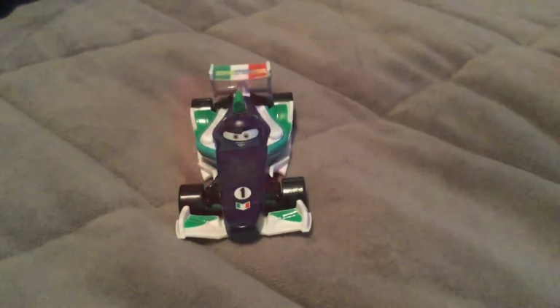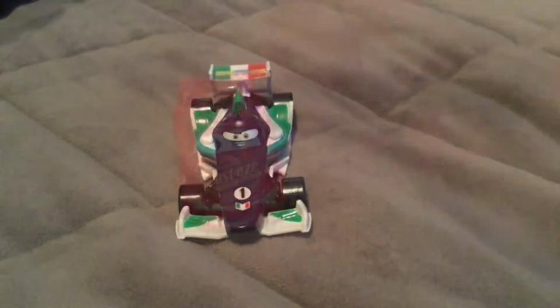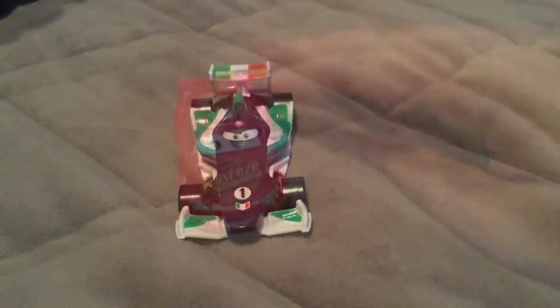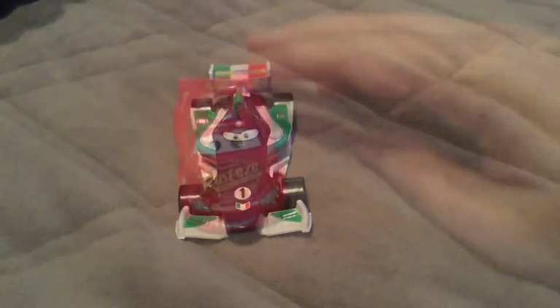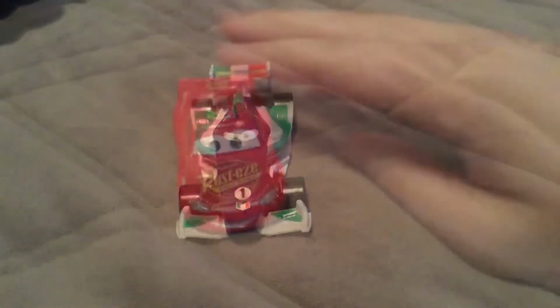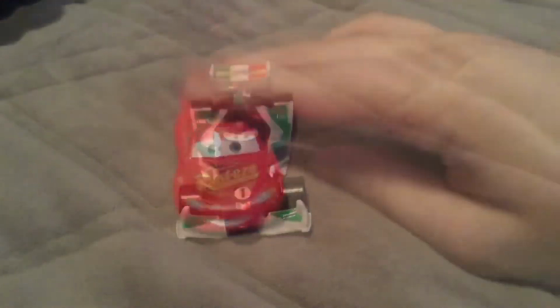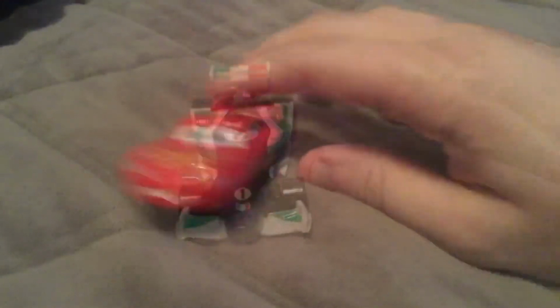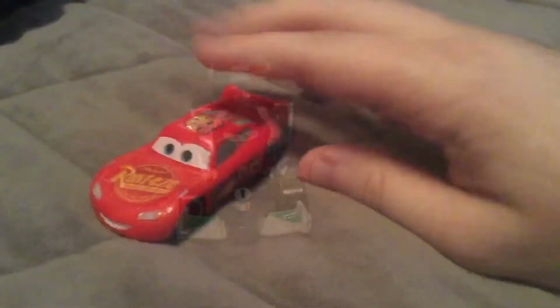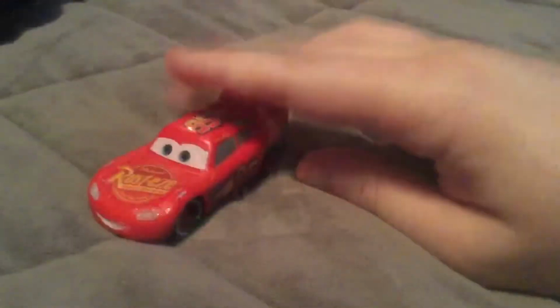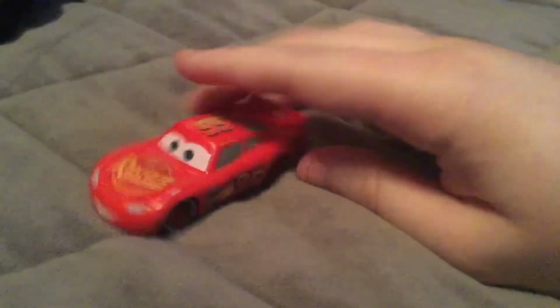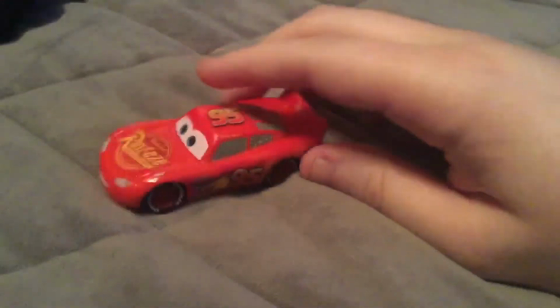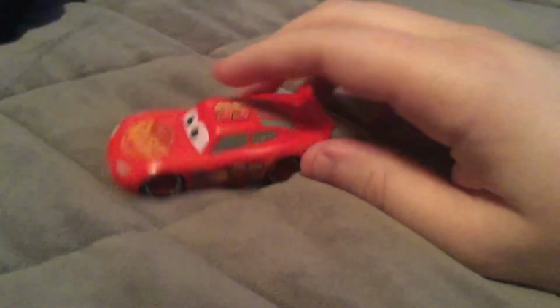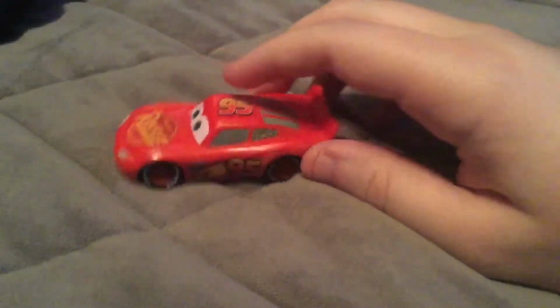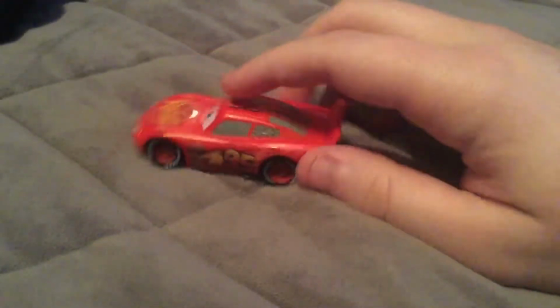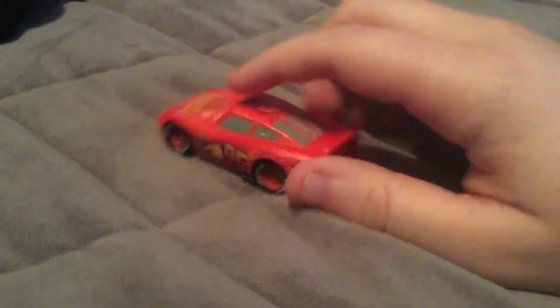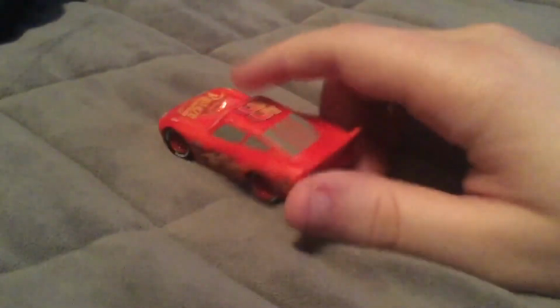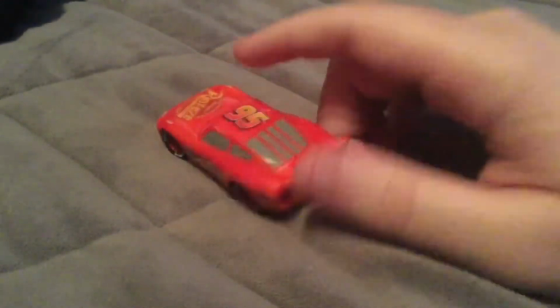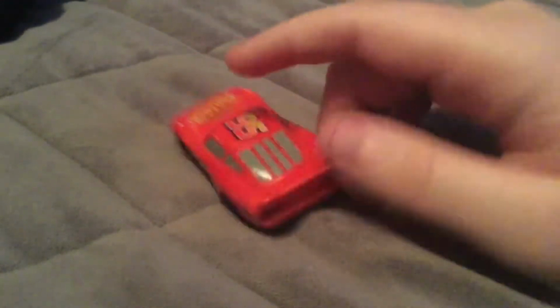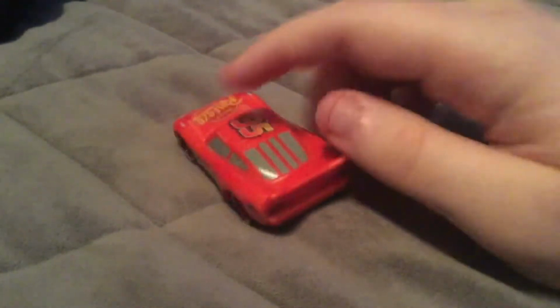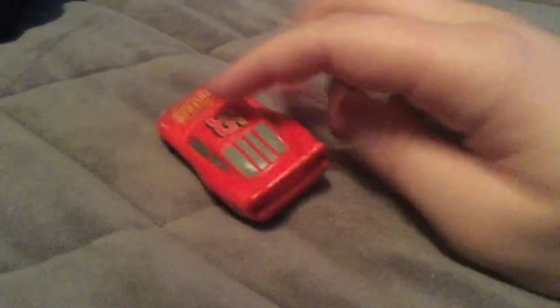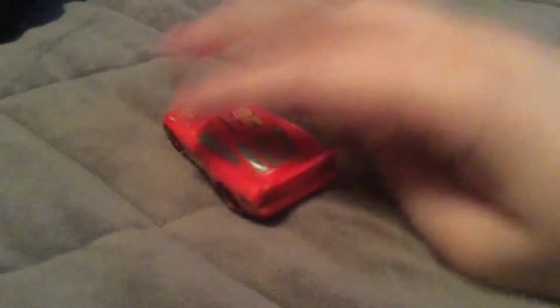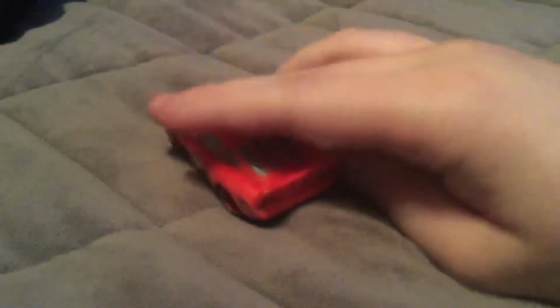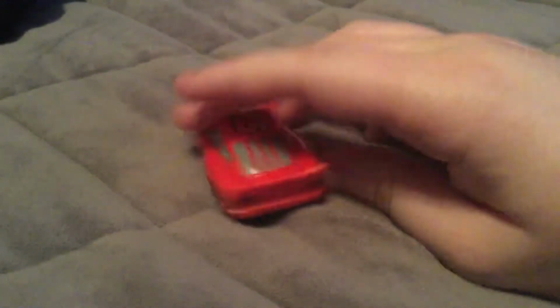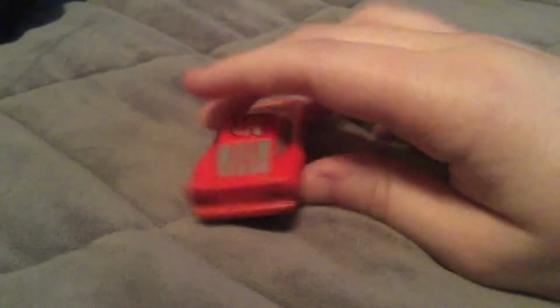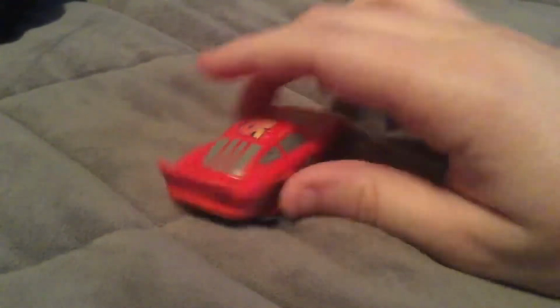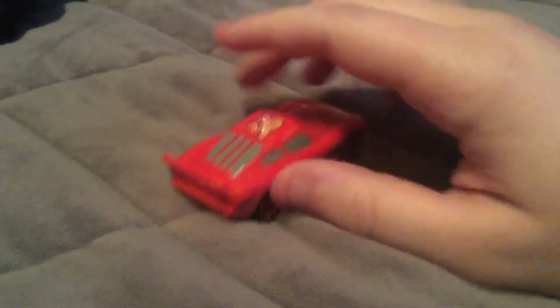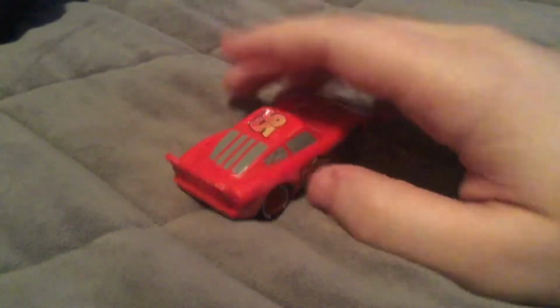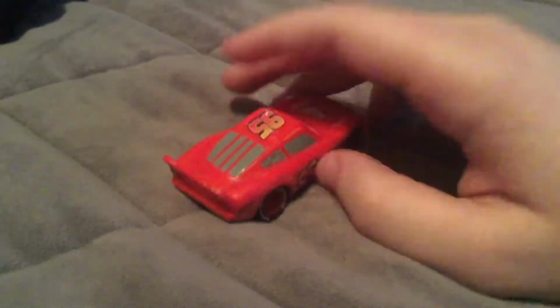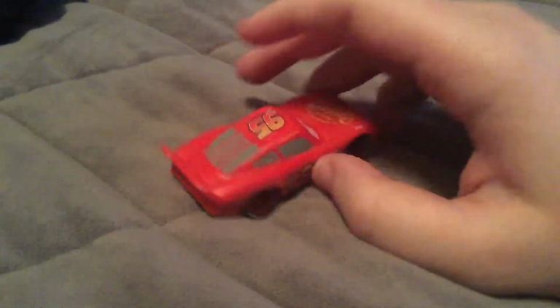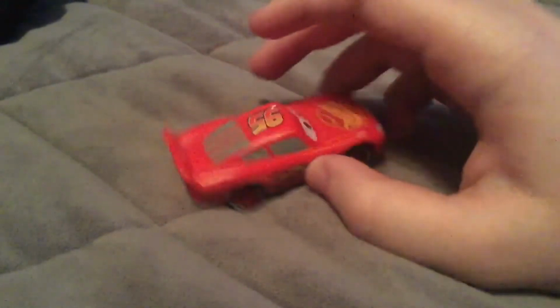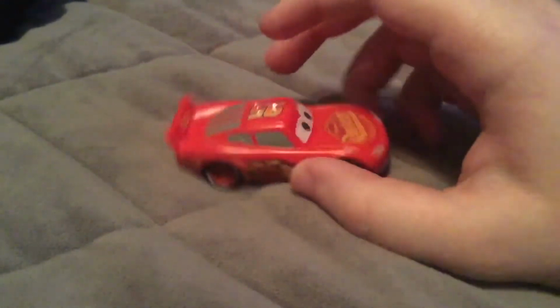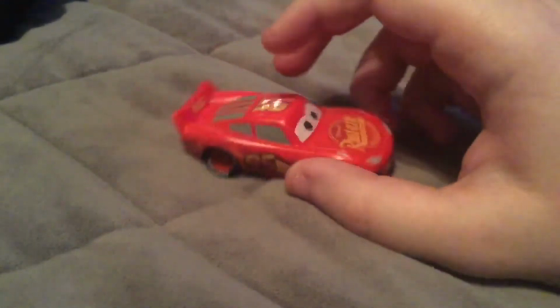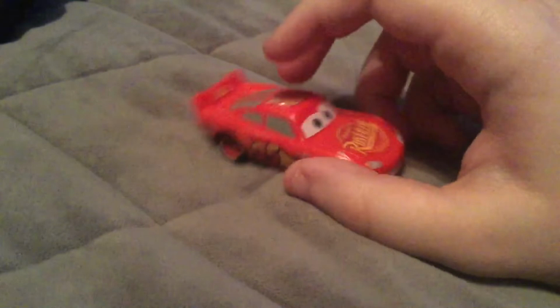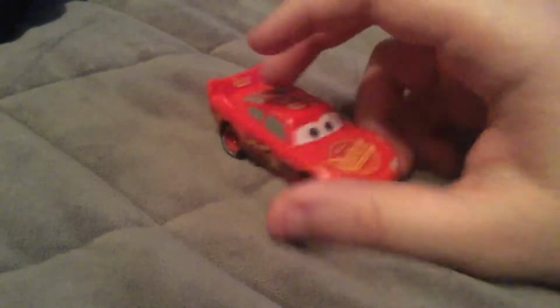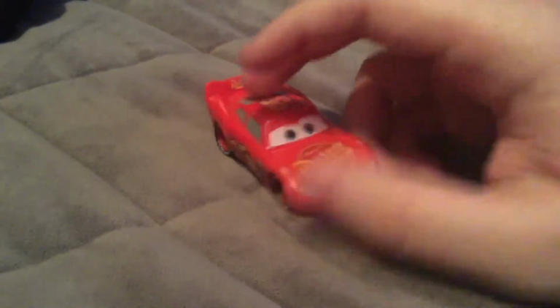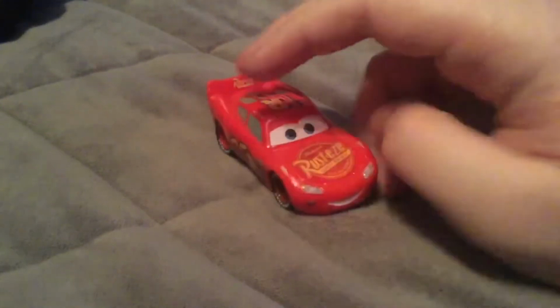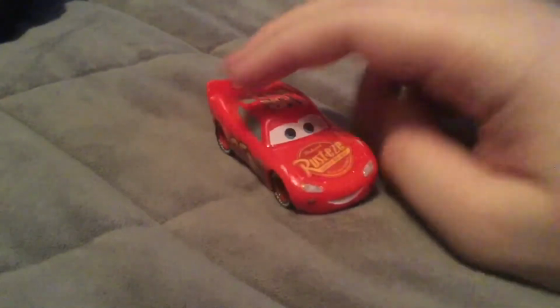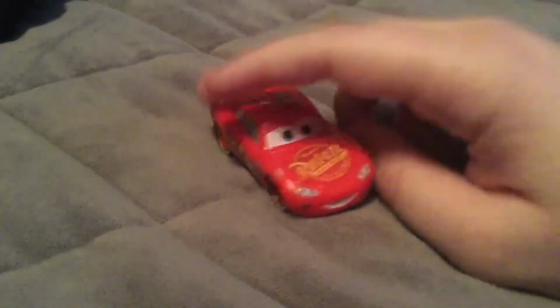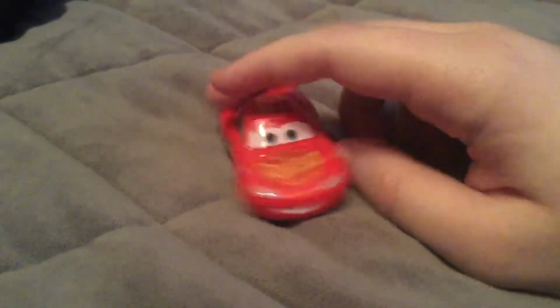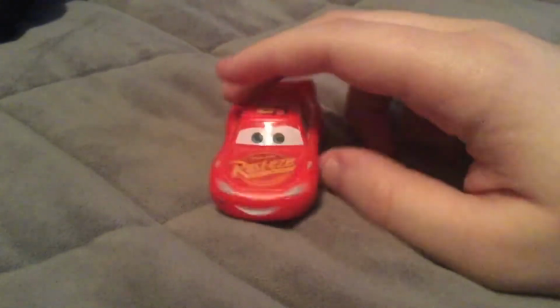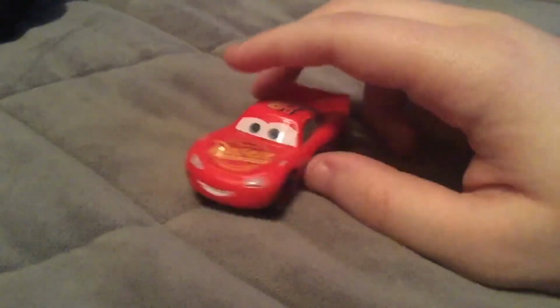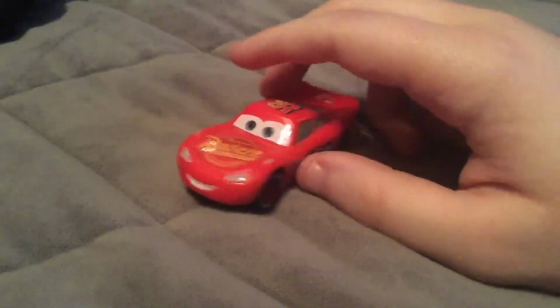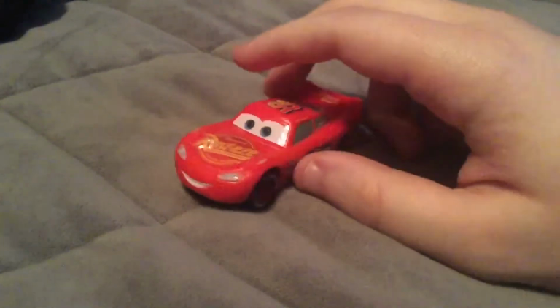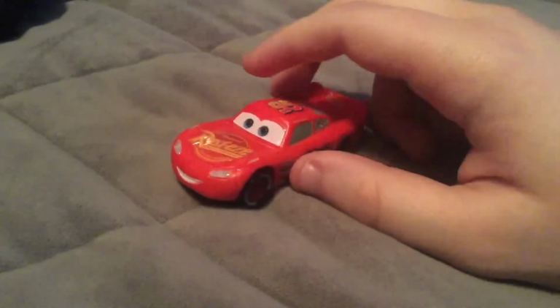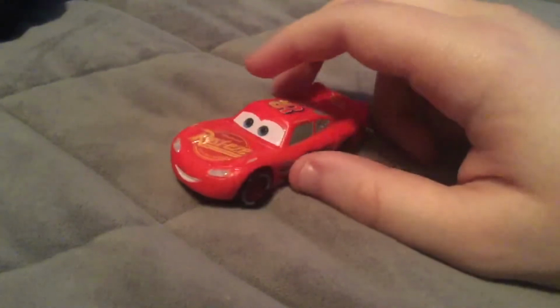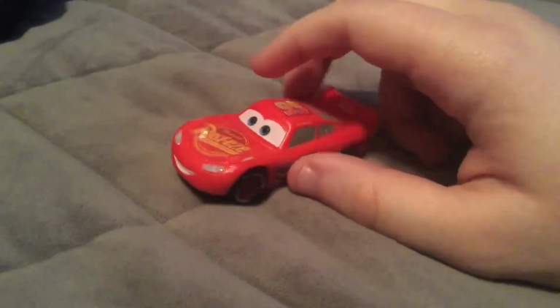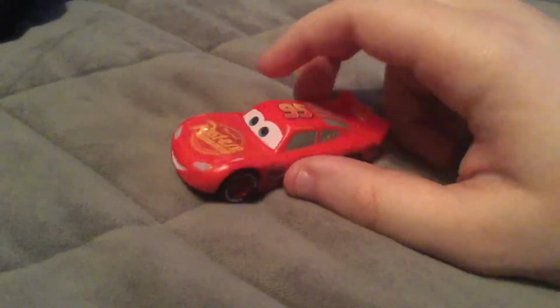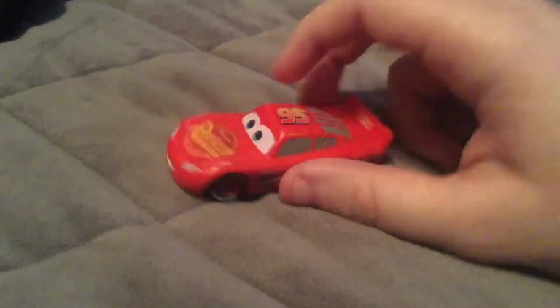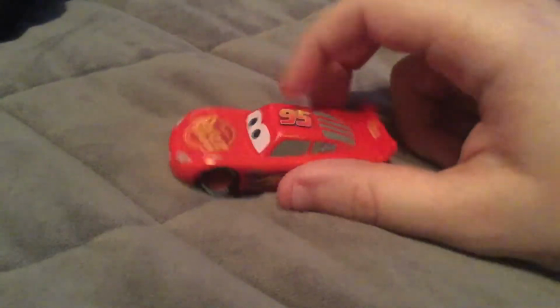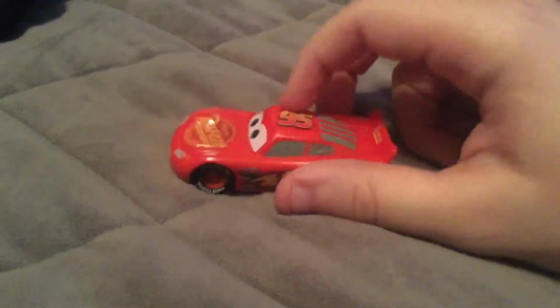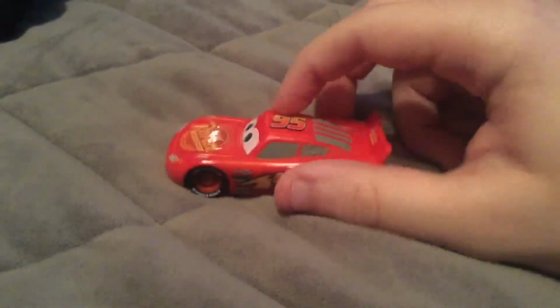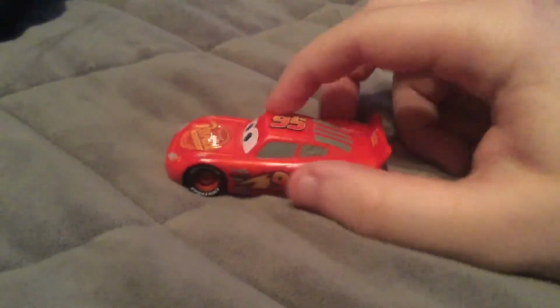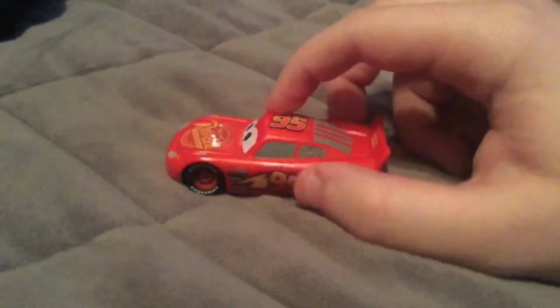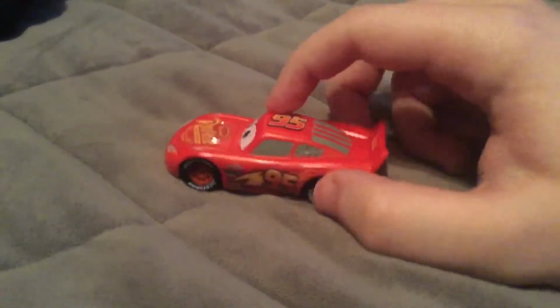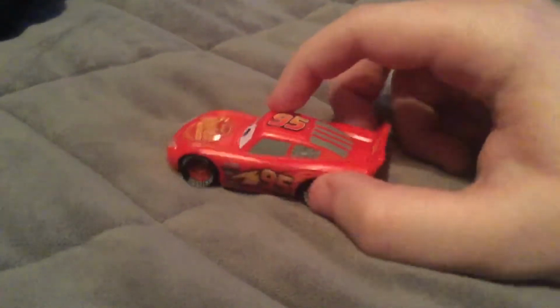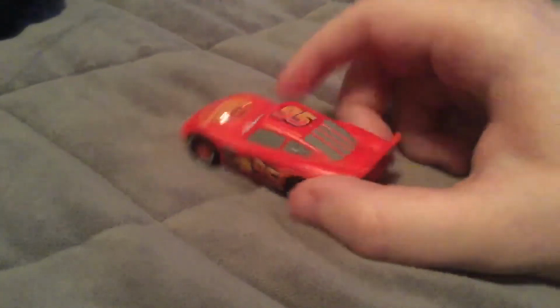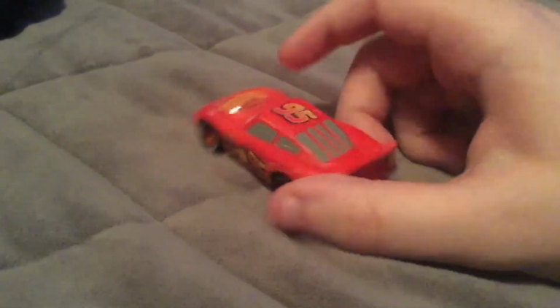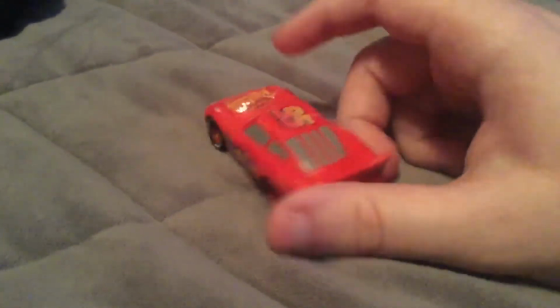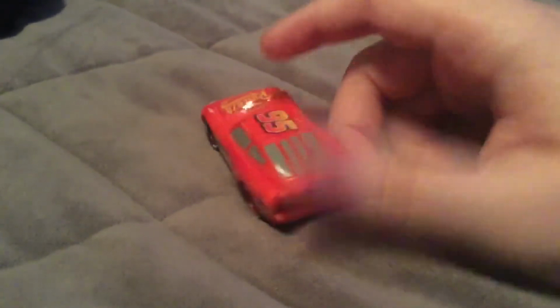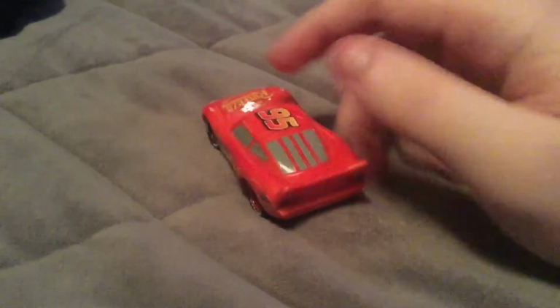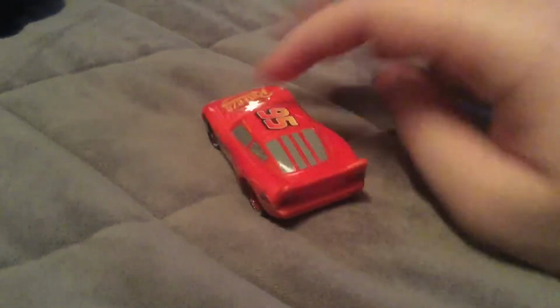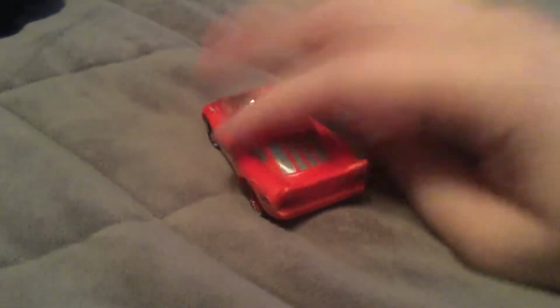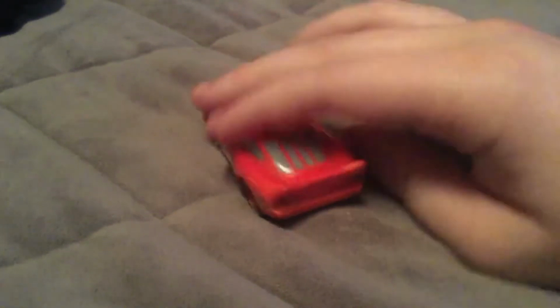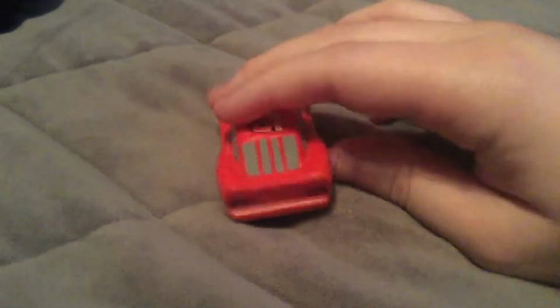And finally here we have Lightning McQueen. He changes from yellow to red.